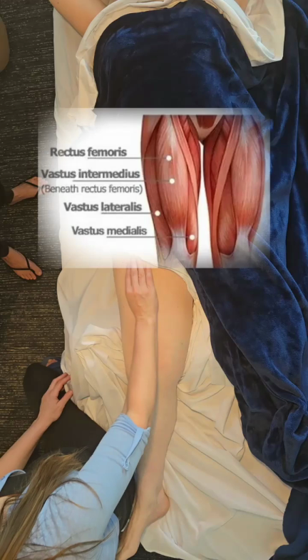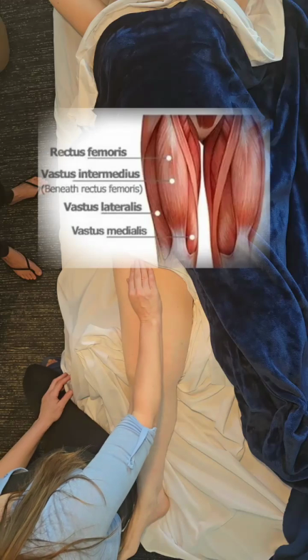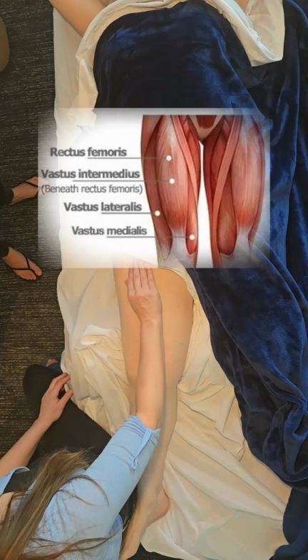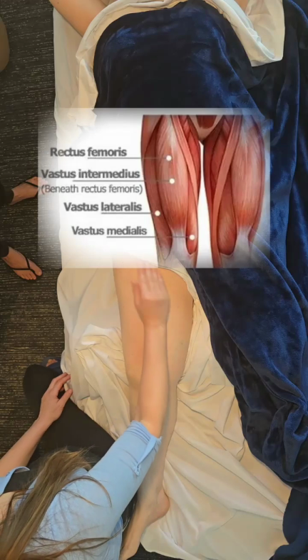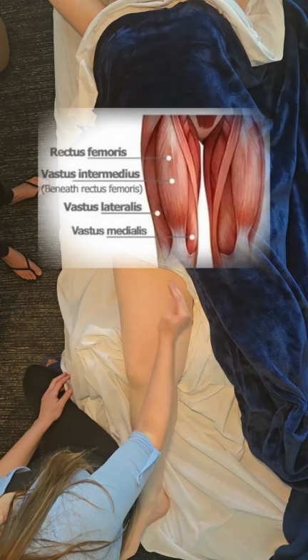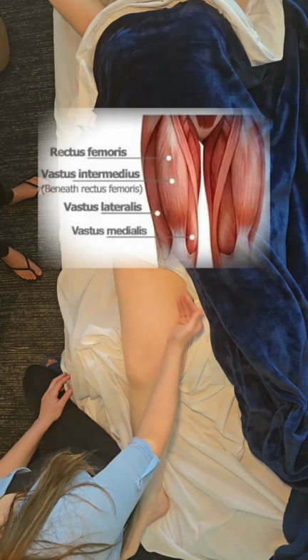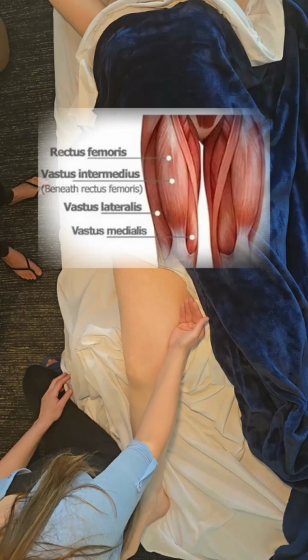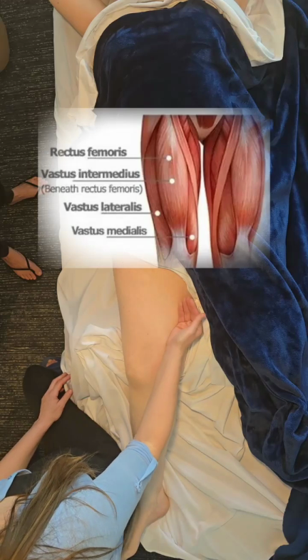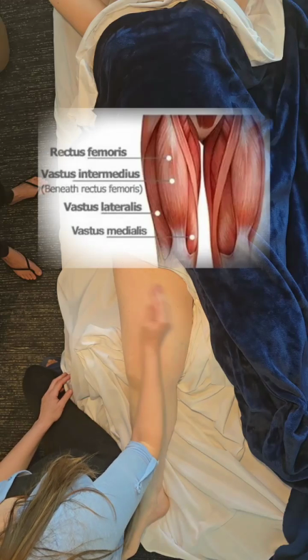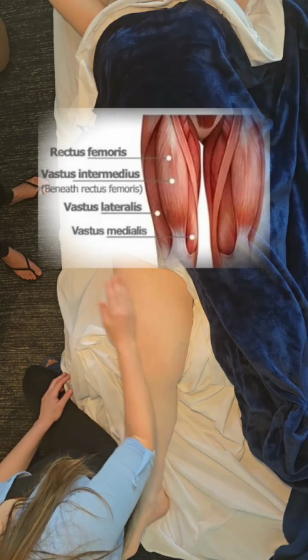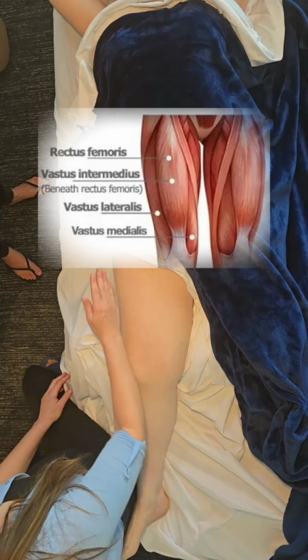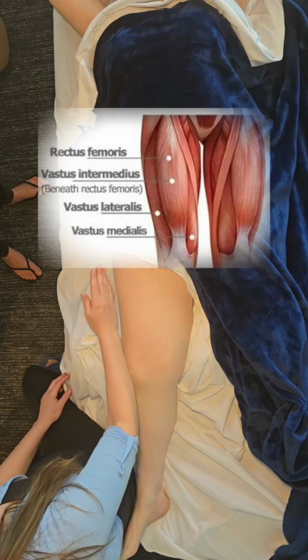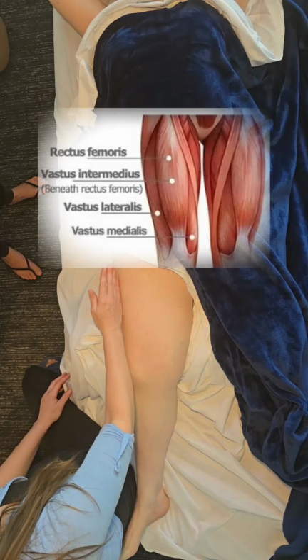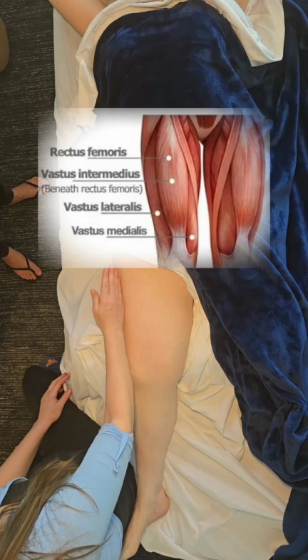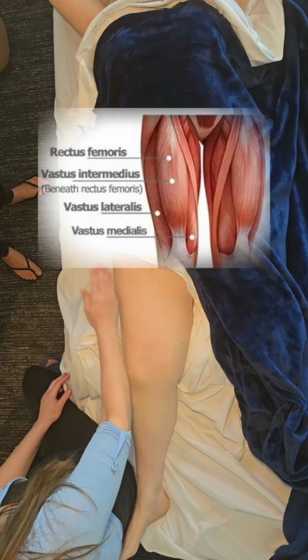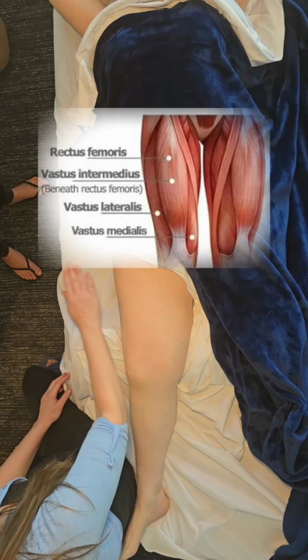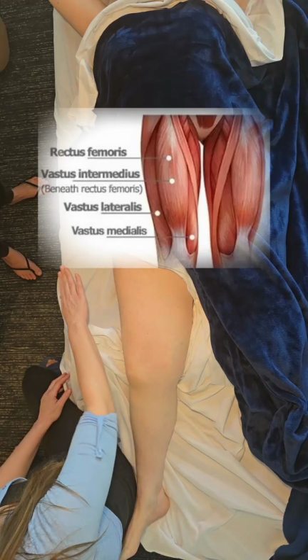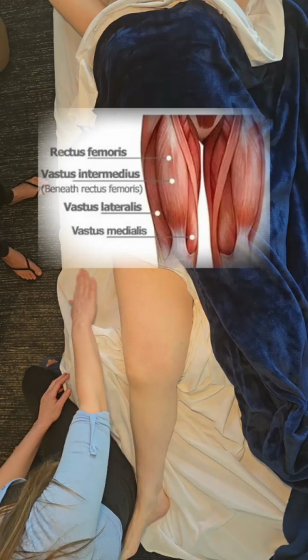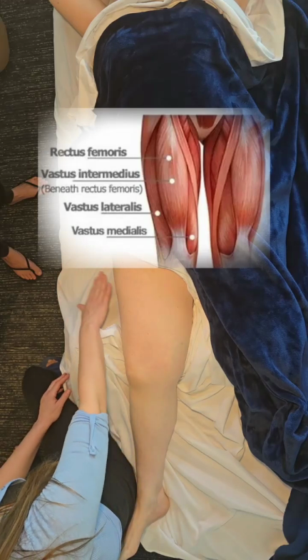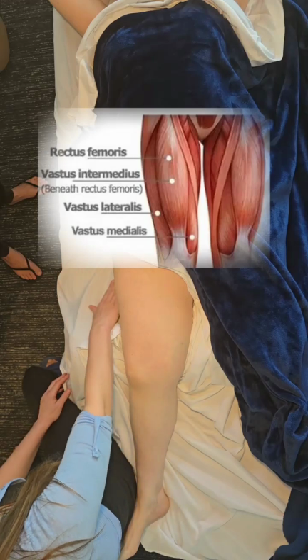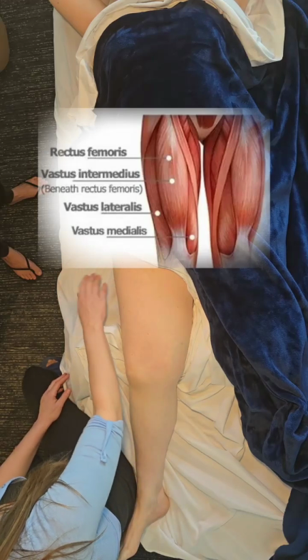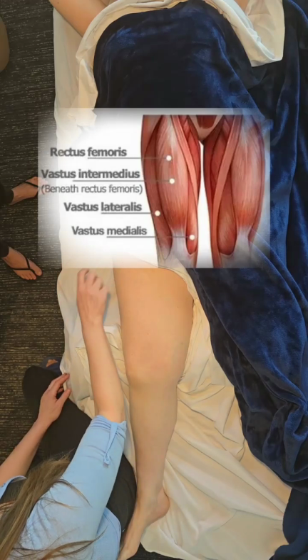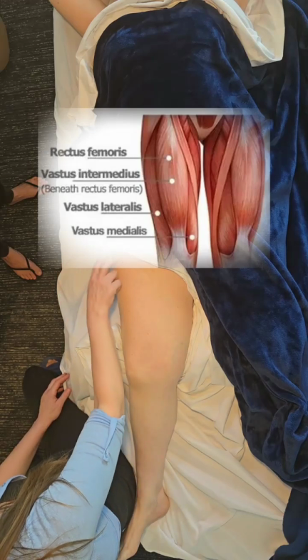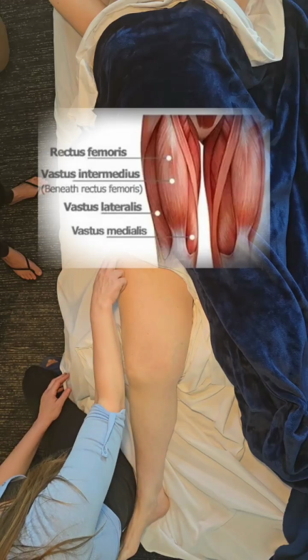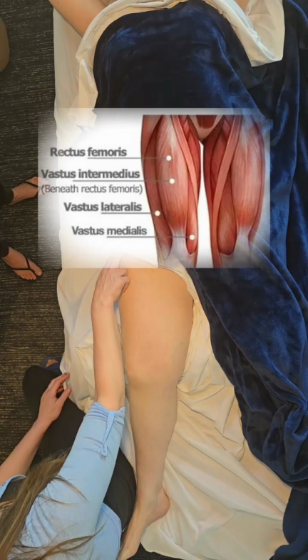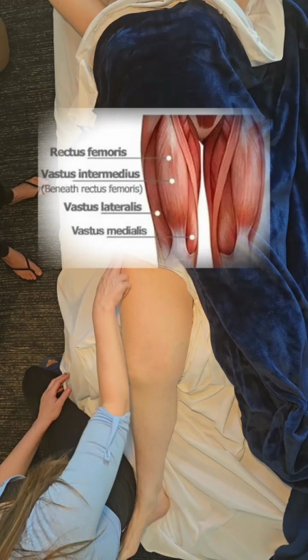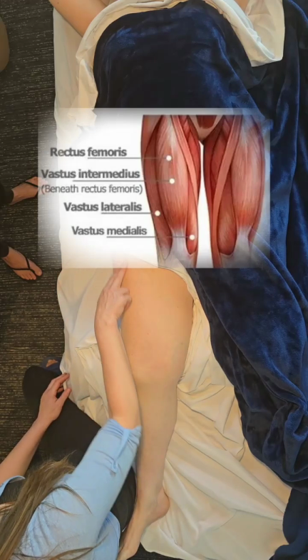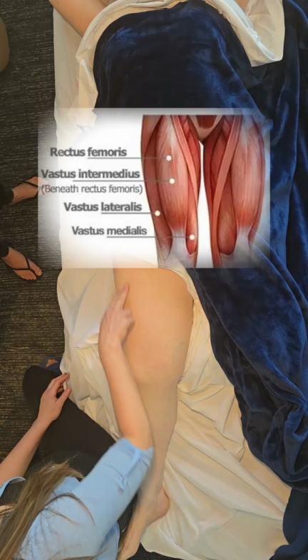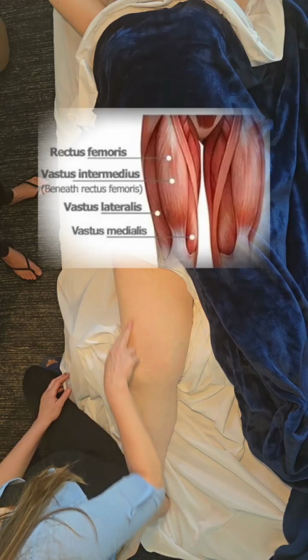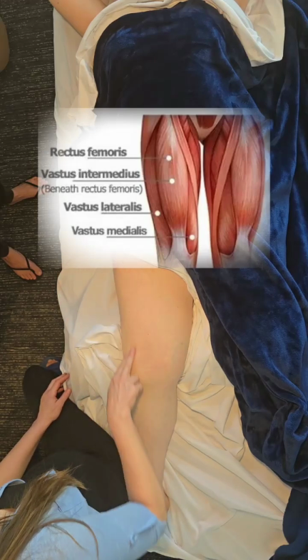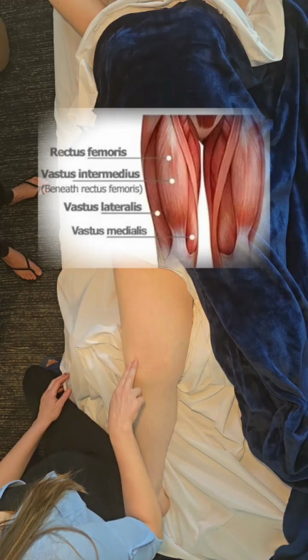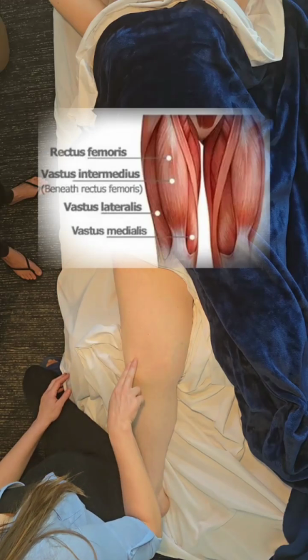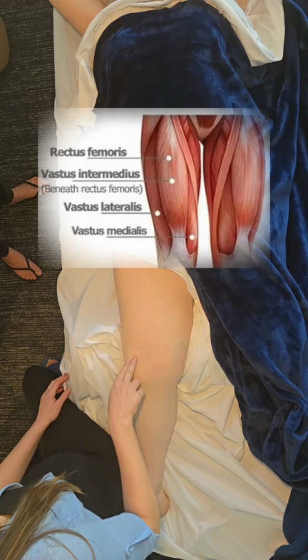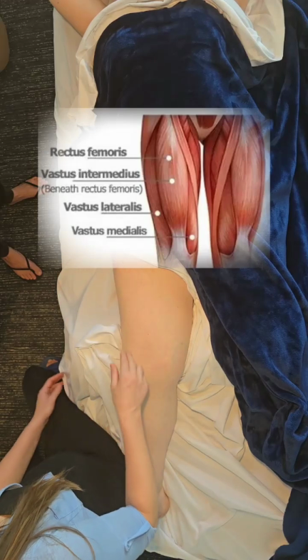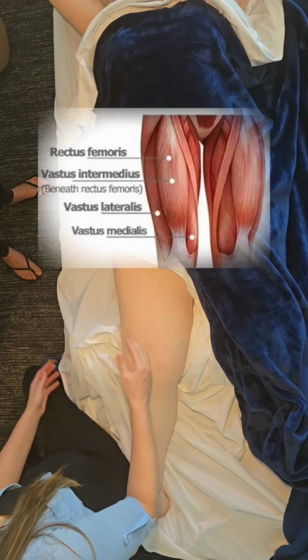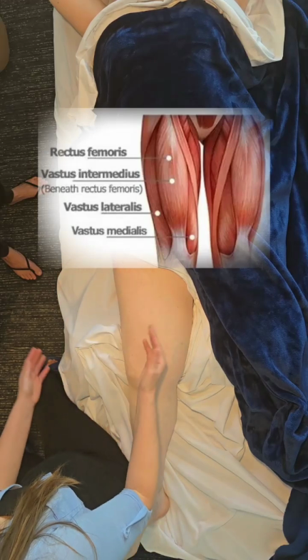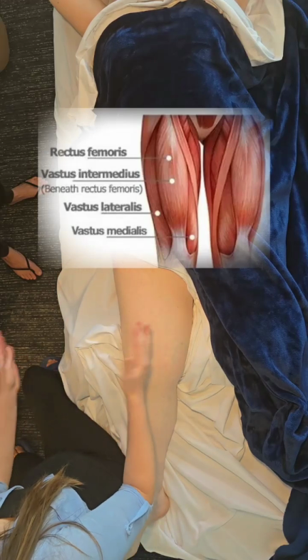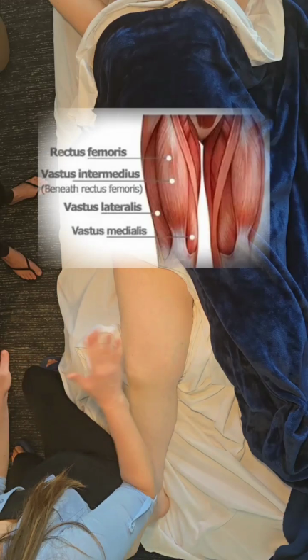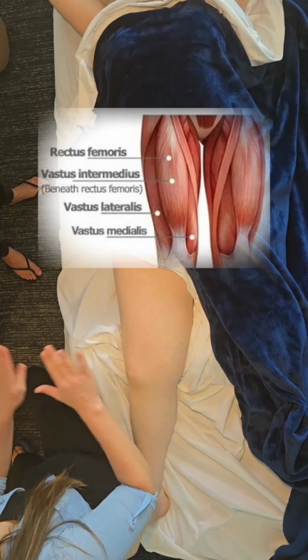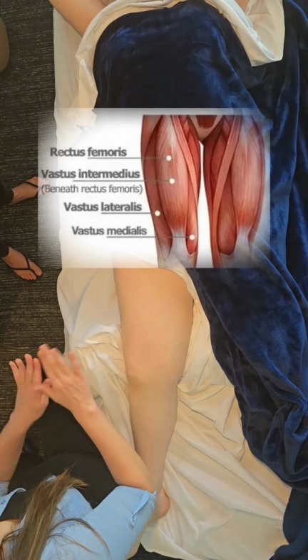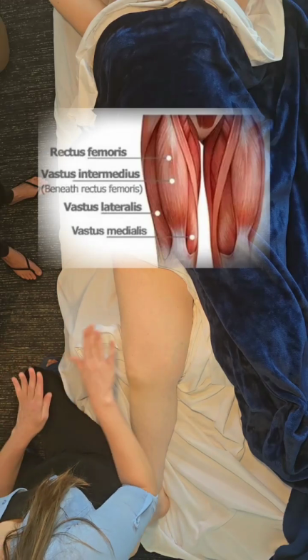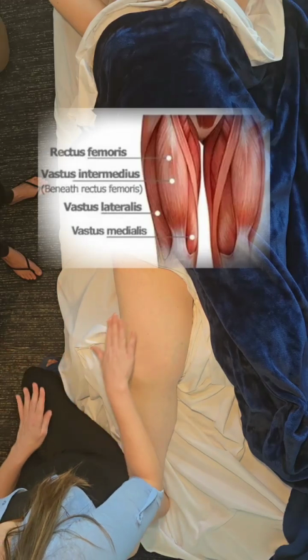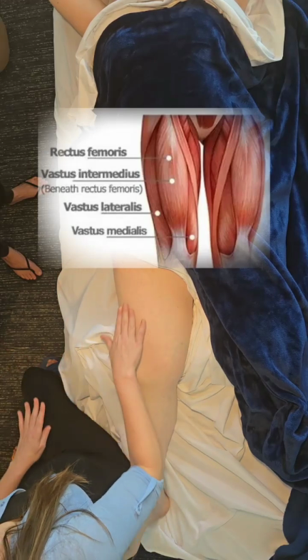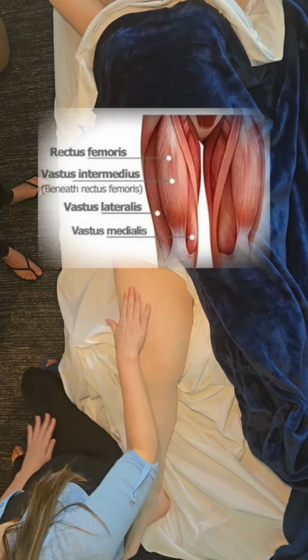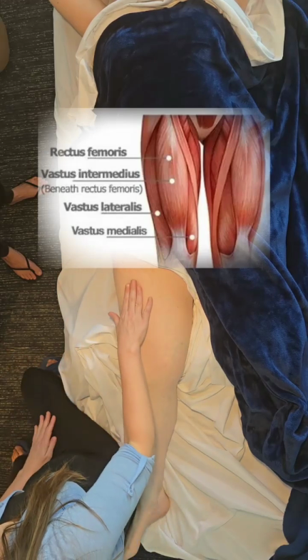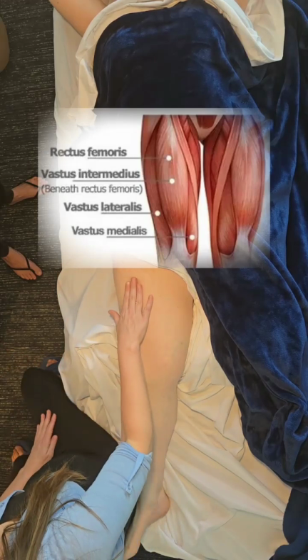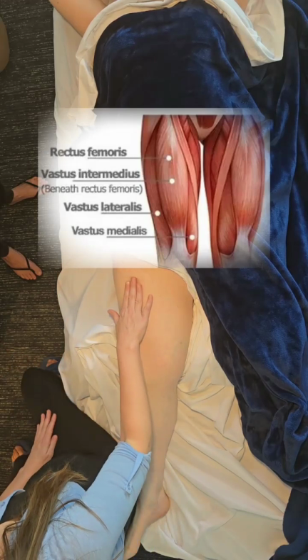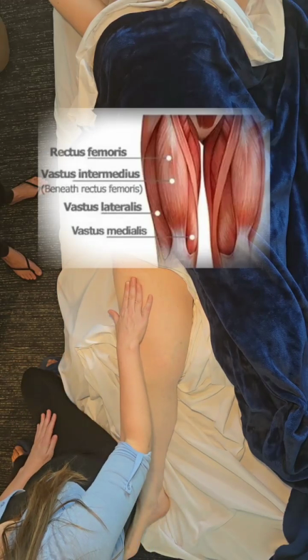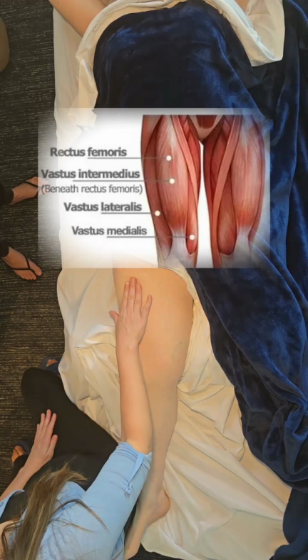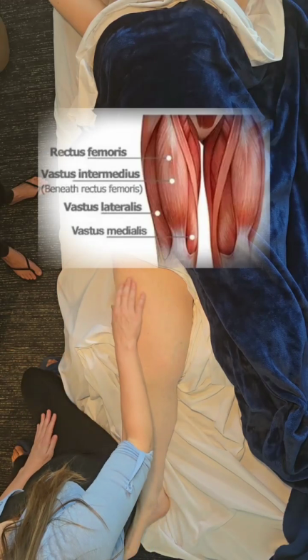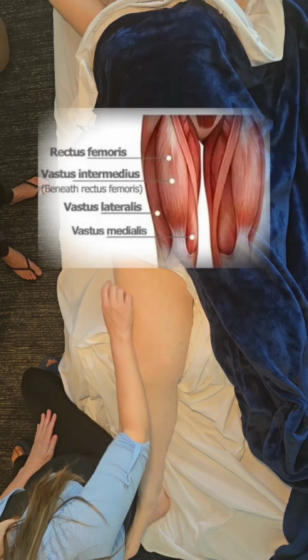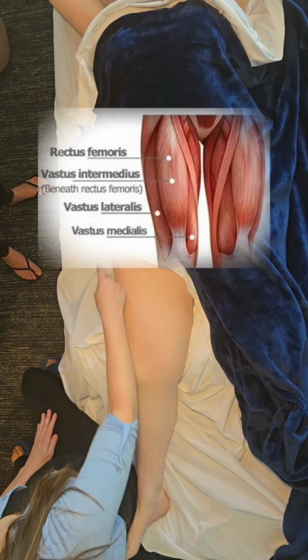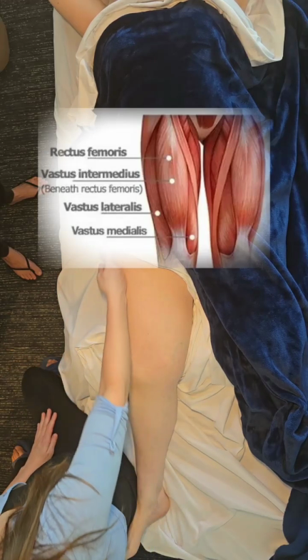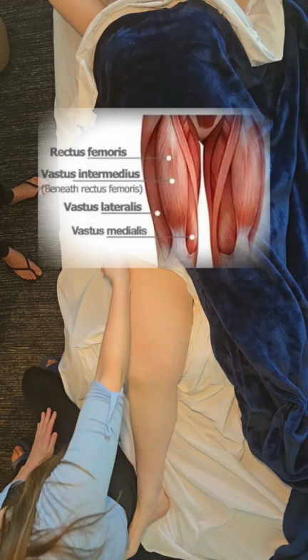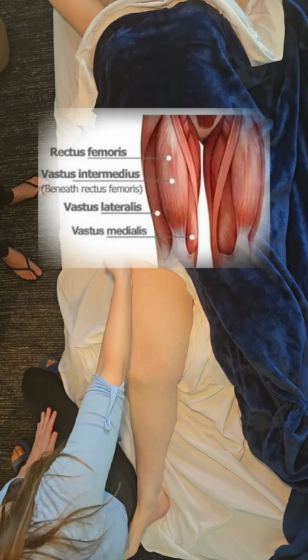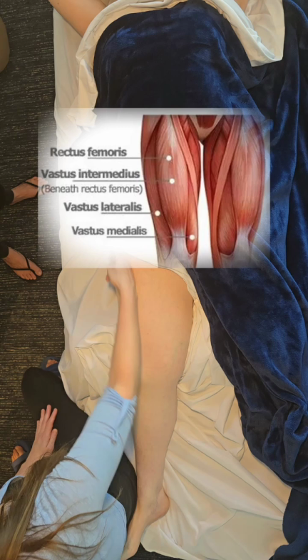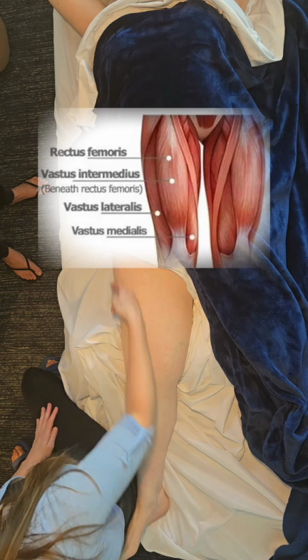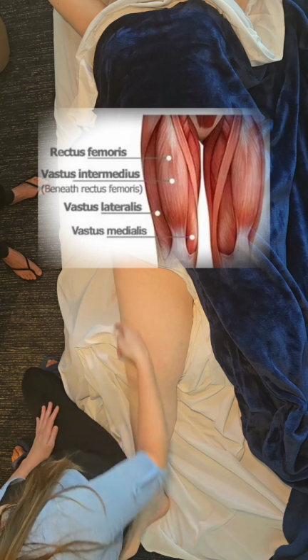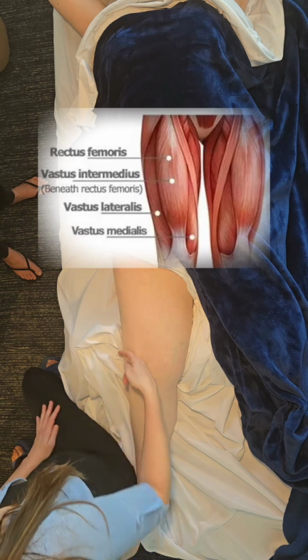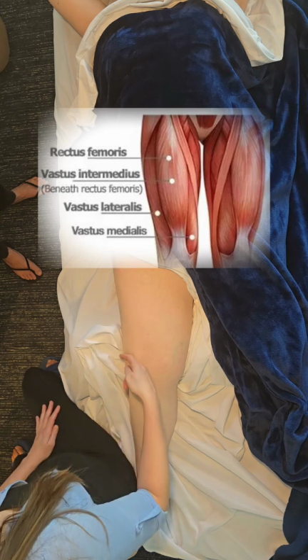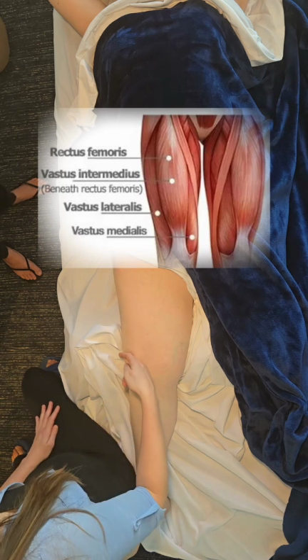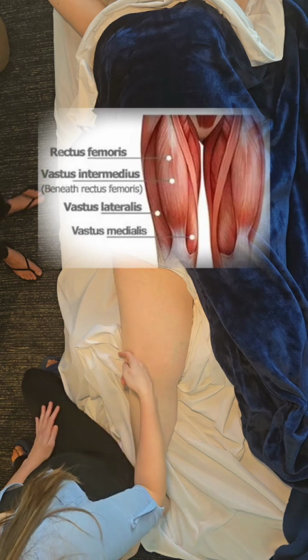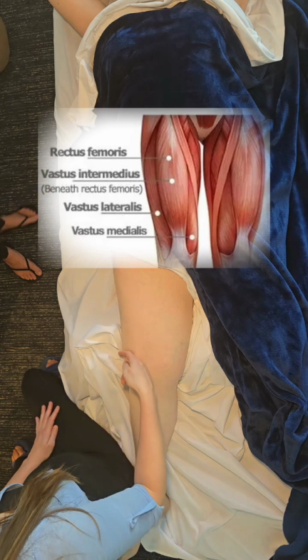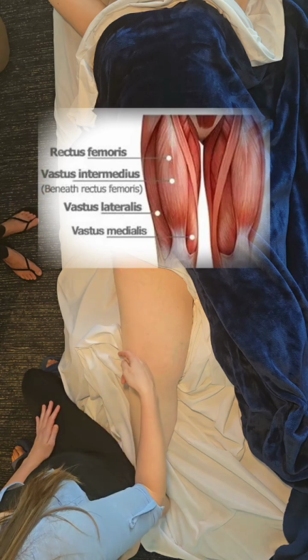We've got vastus medialis, vastus lateralis, vastus intermedius is below it, and then rectus femoris.